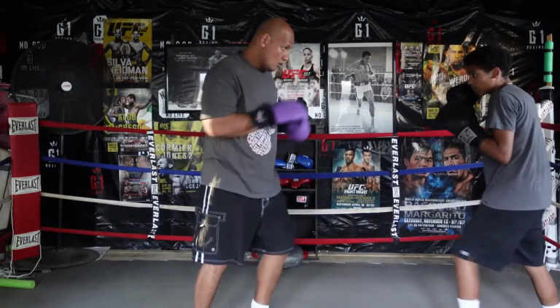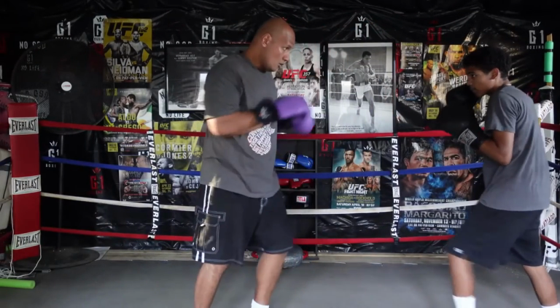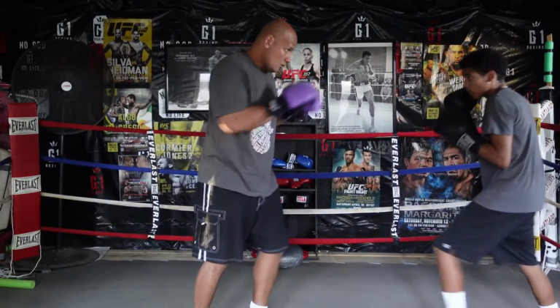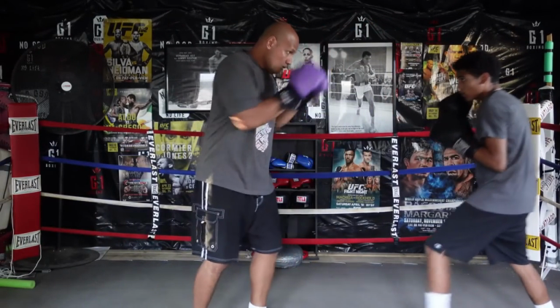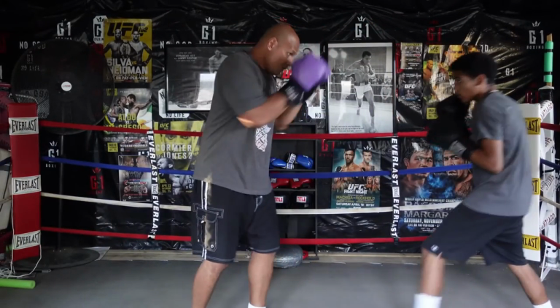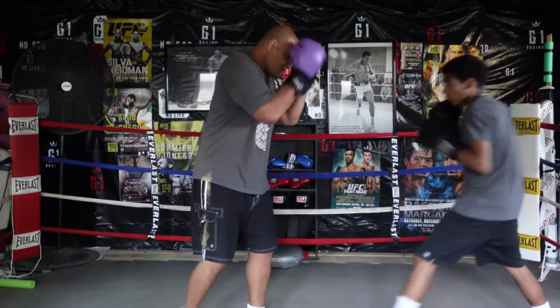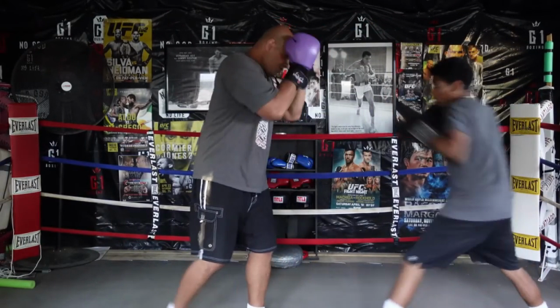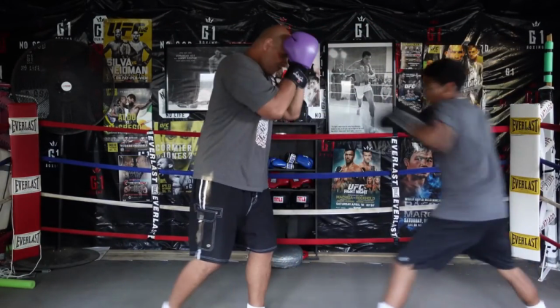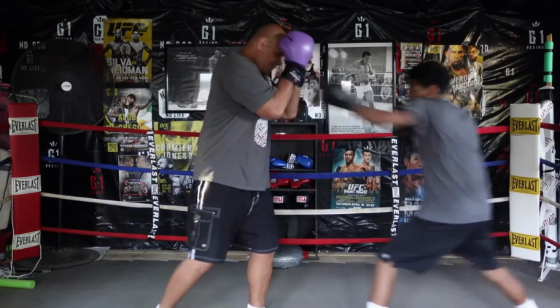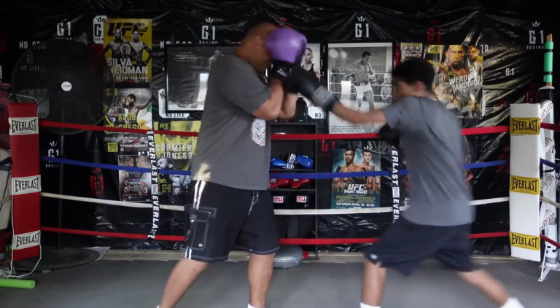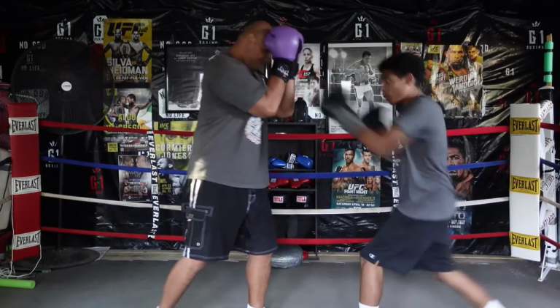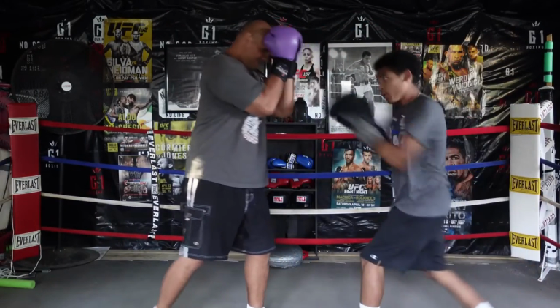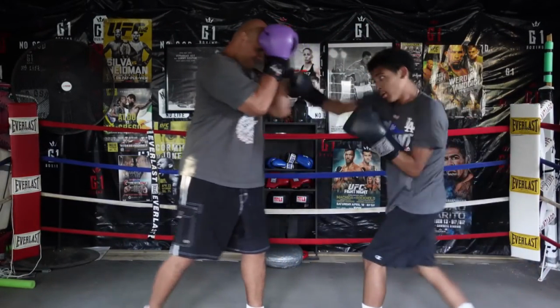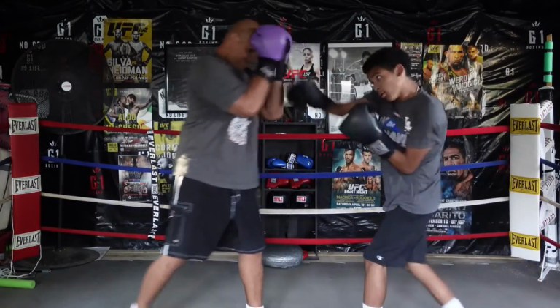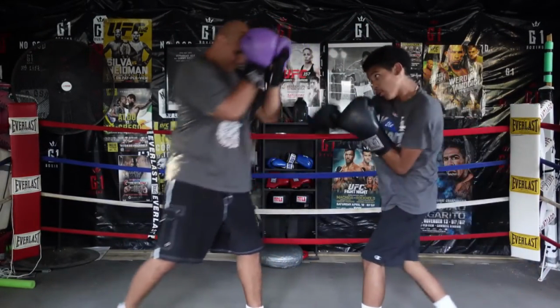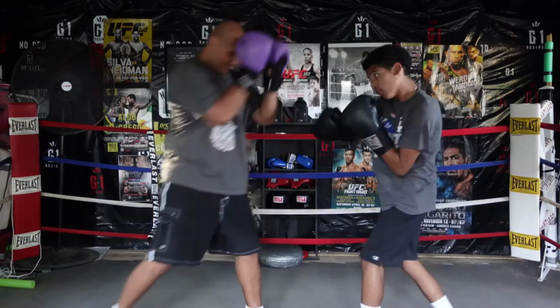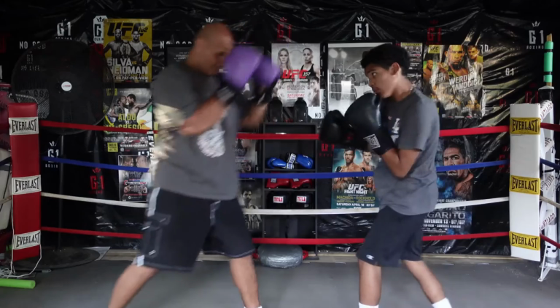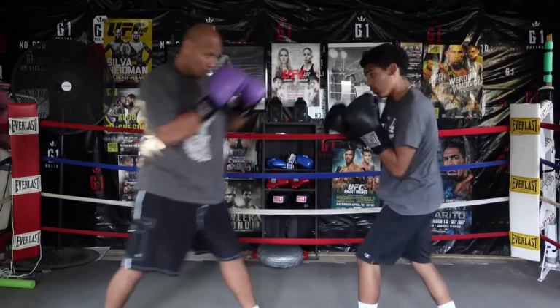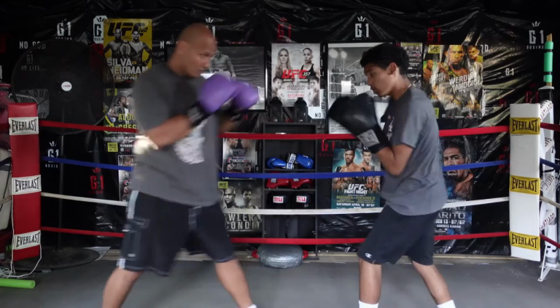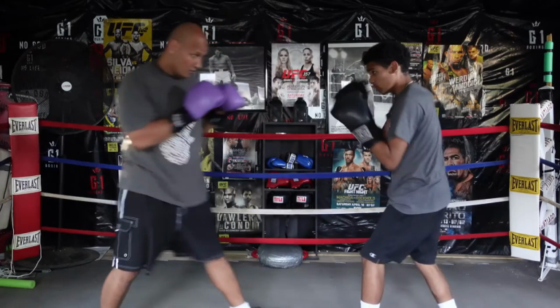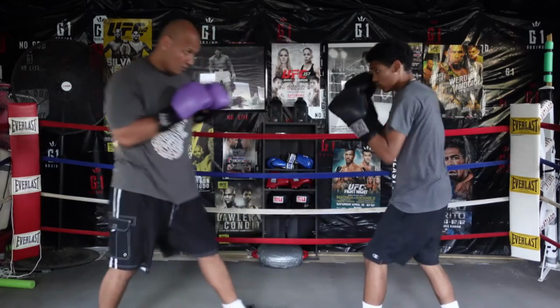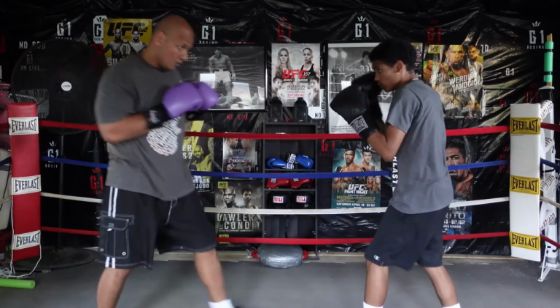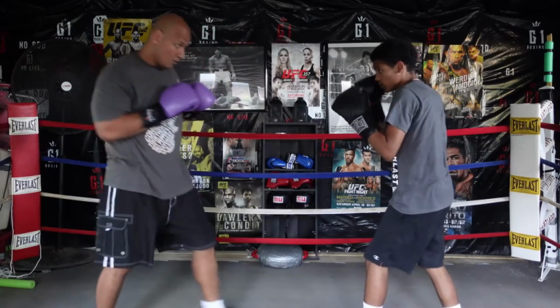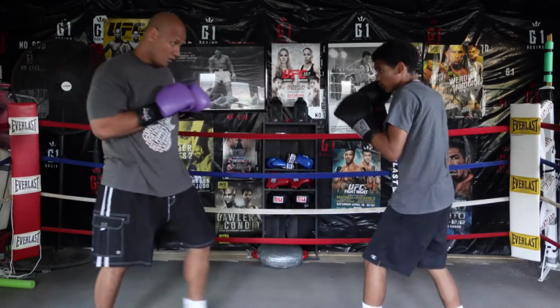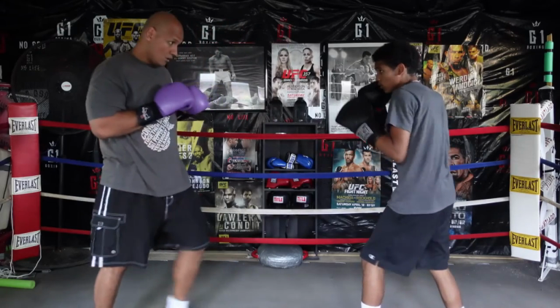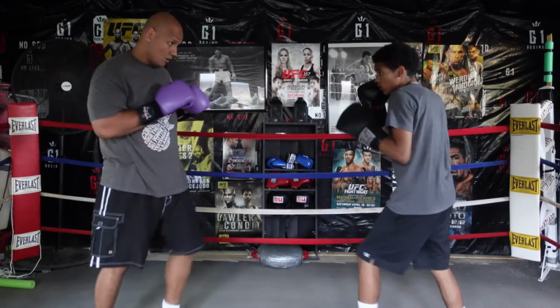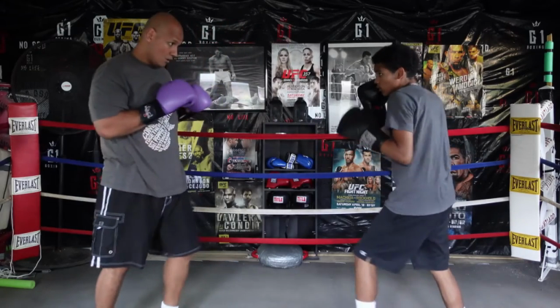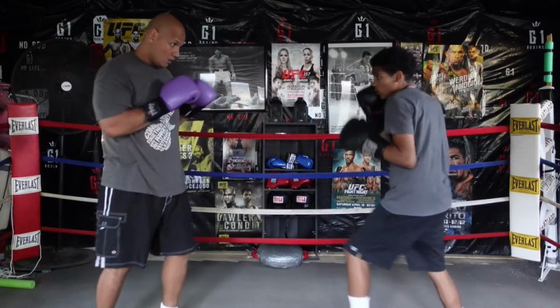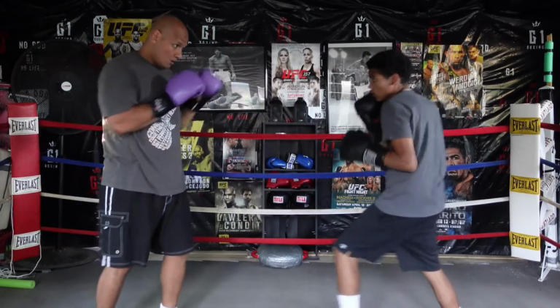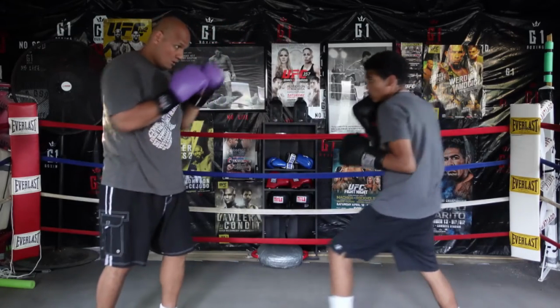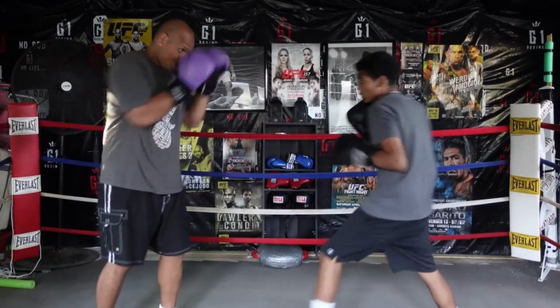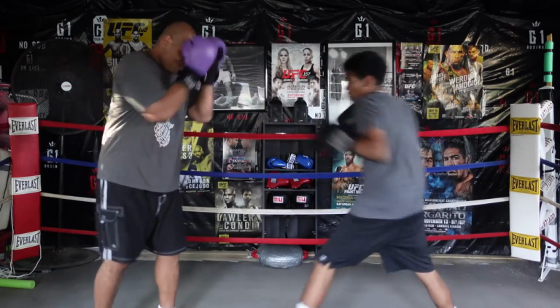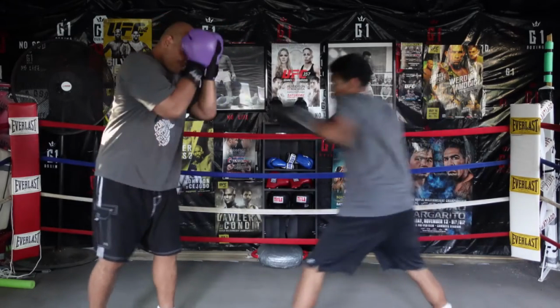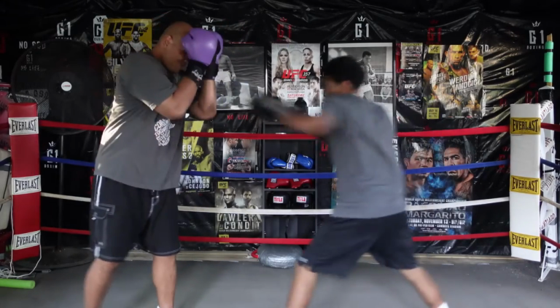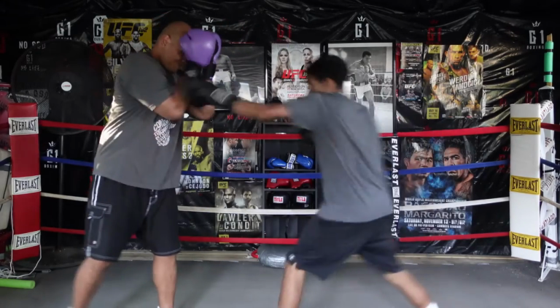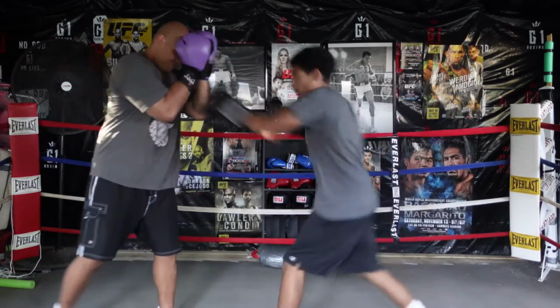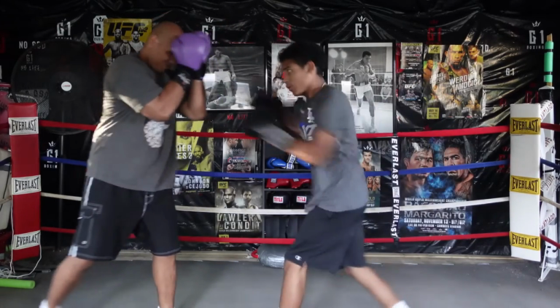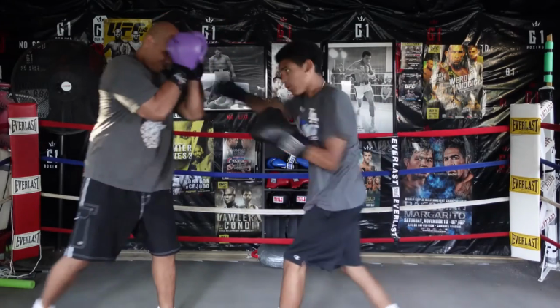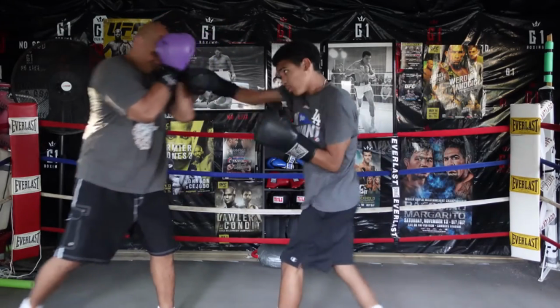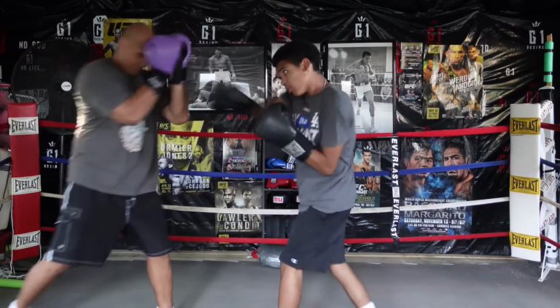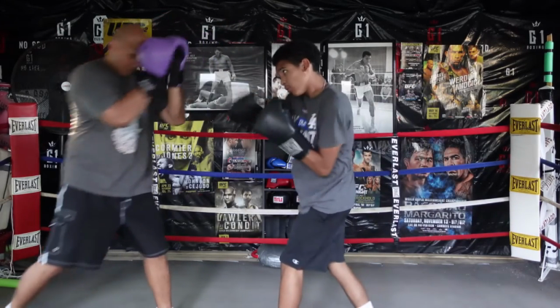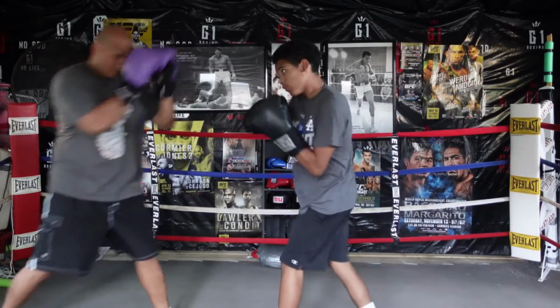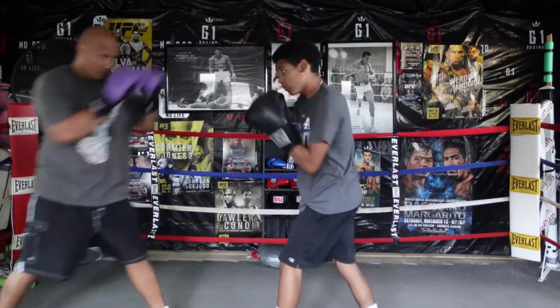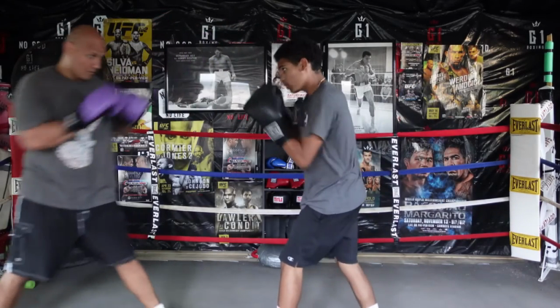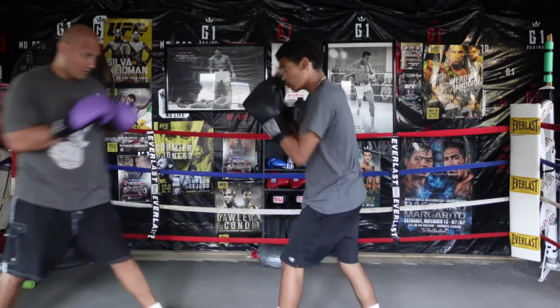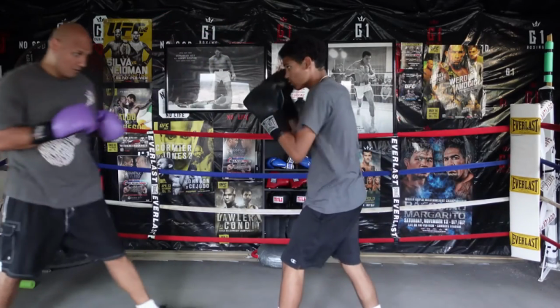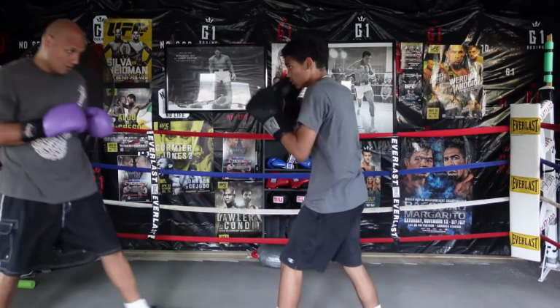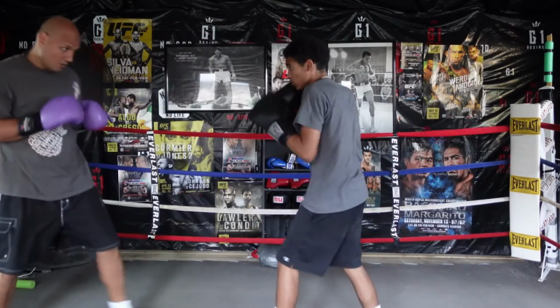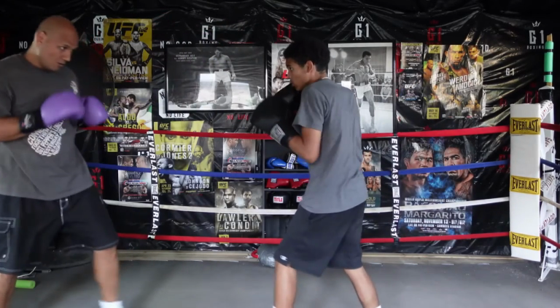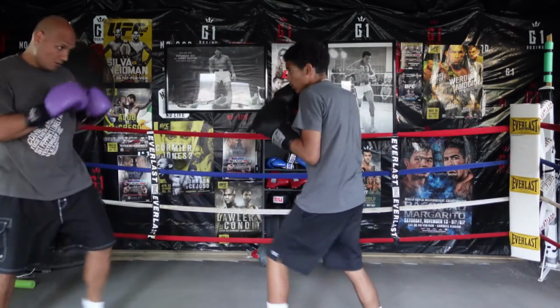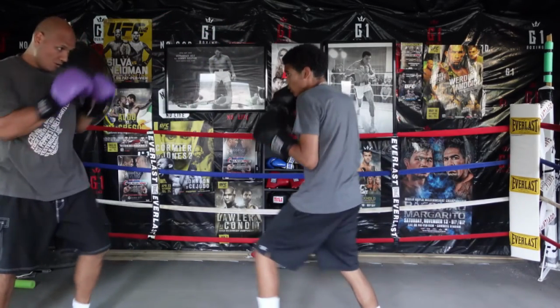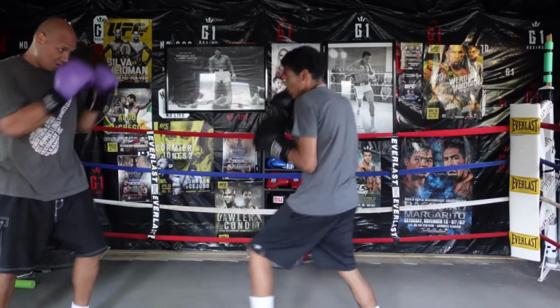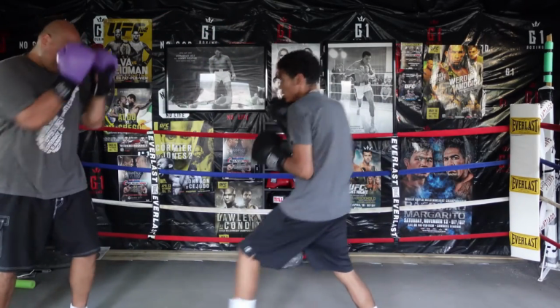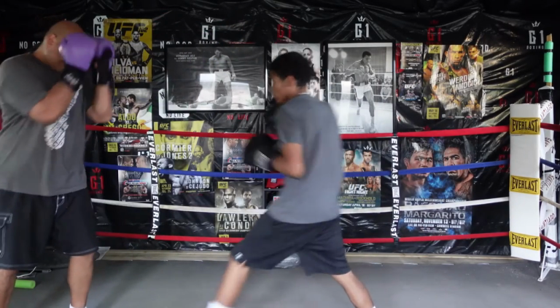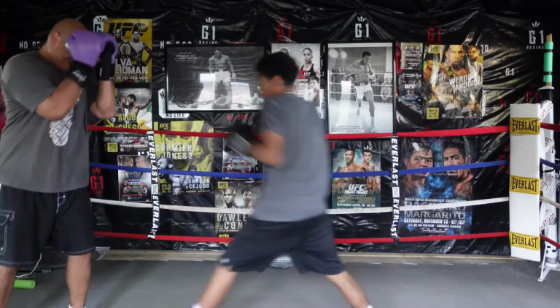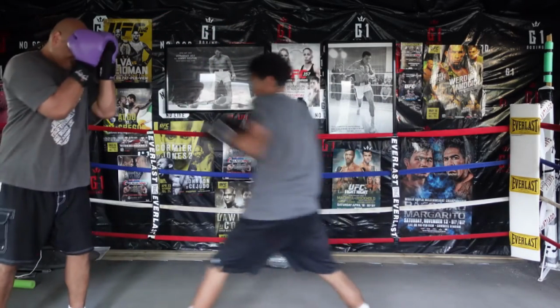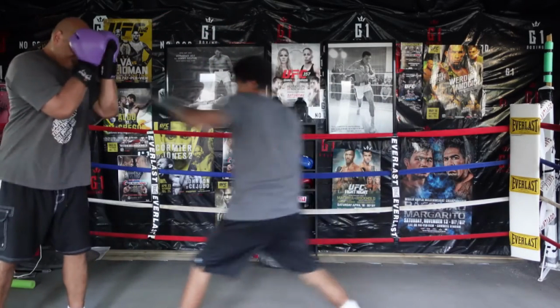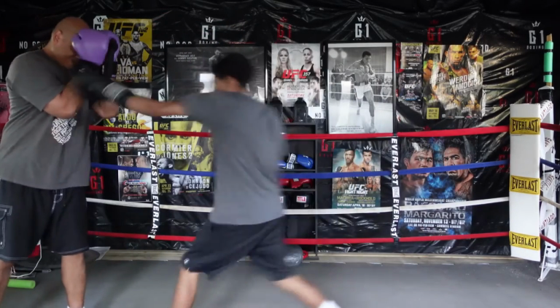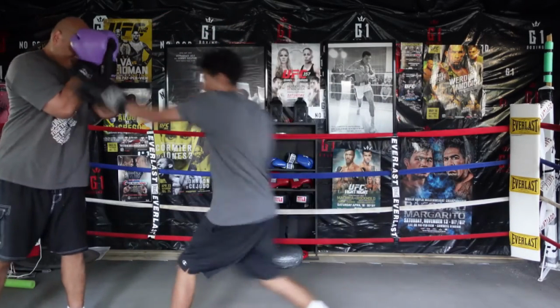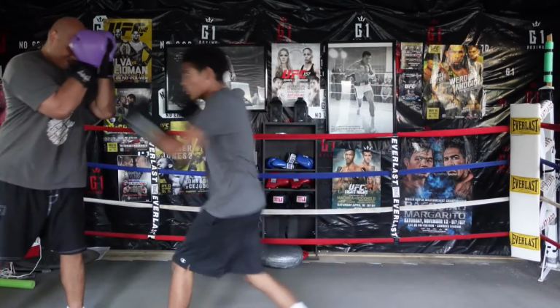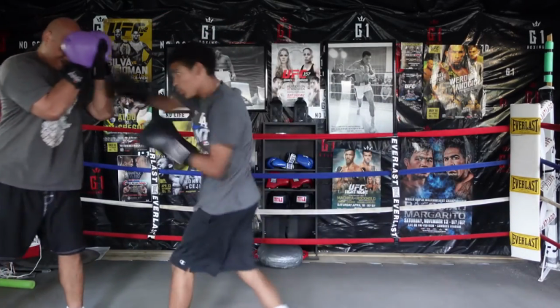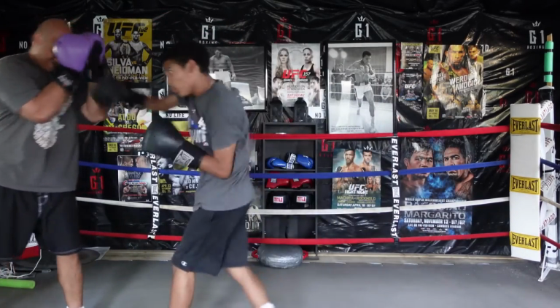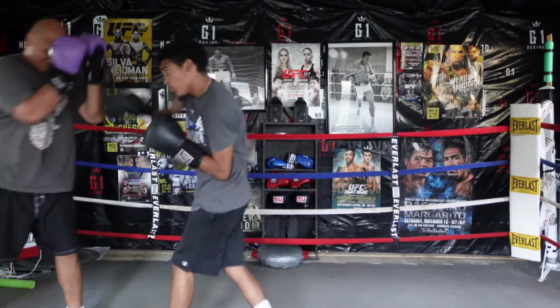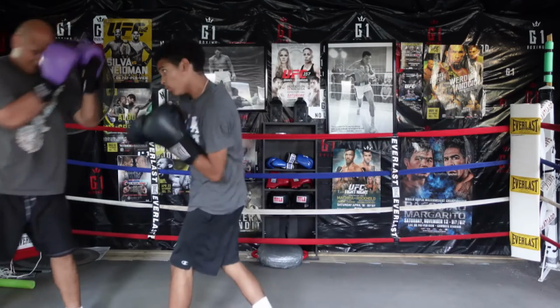Next is when they throw the one-two, or the jab followed by the cross. This is how we defend it, with cover up.